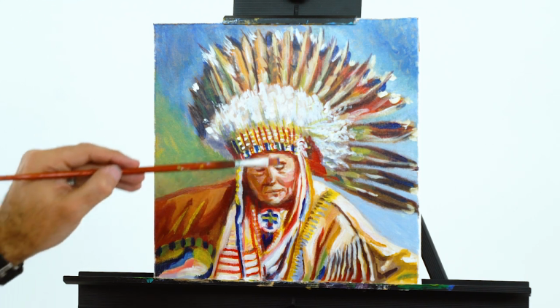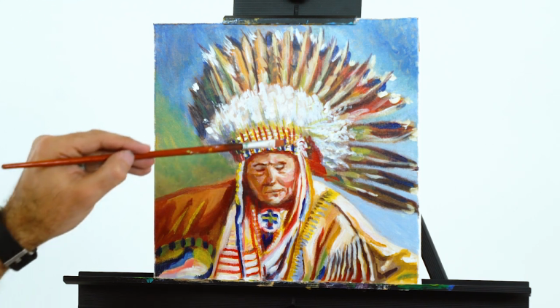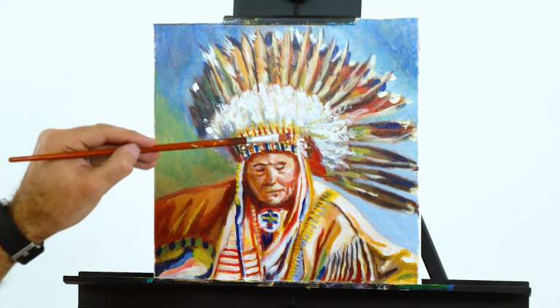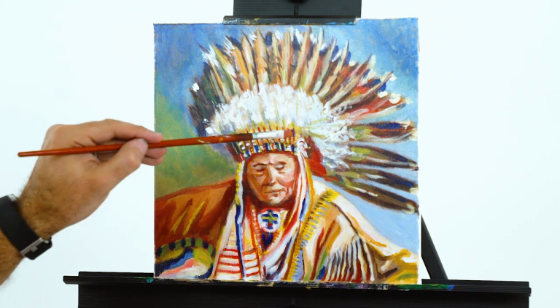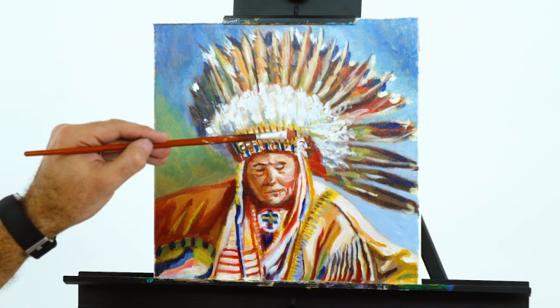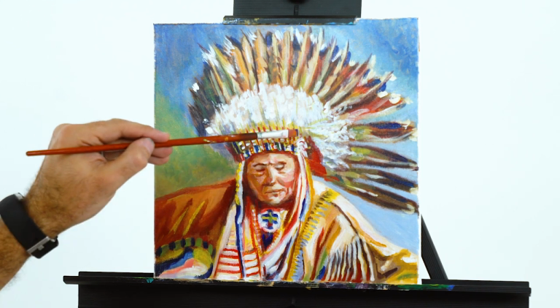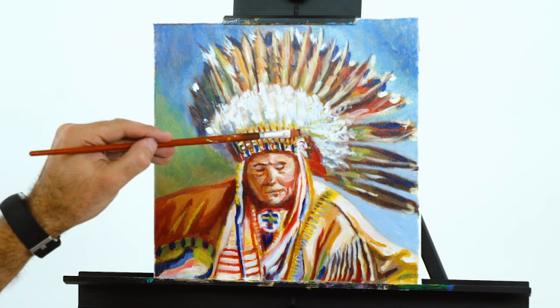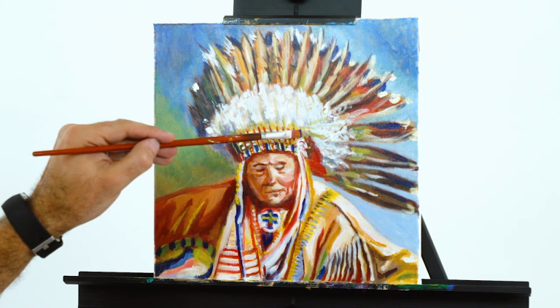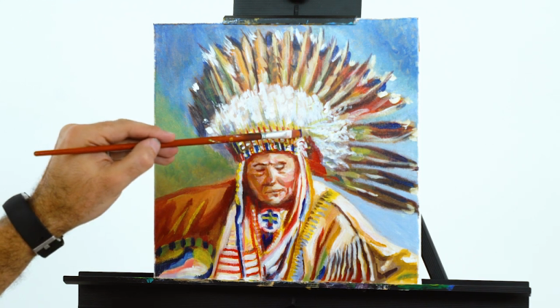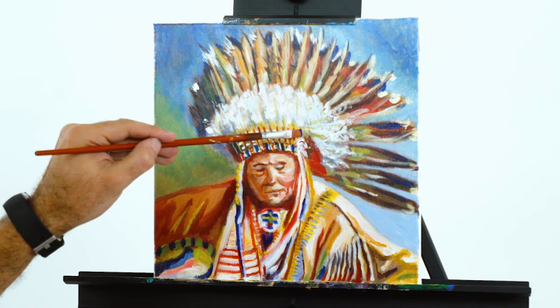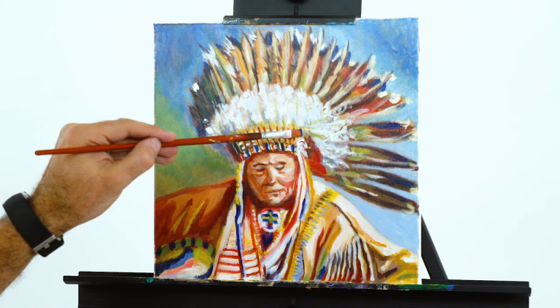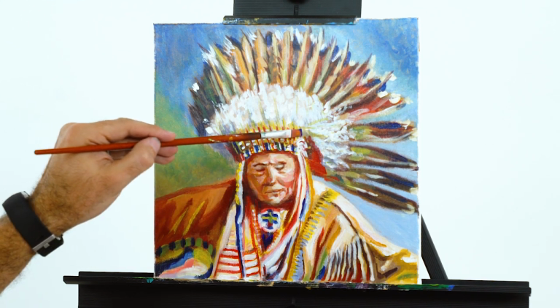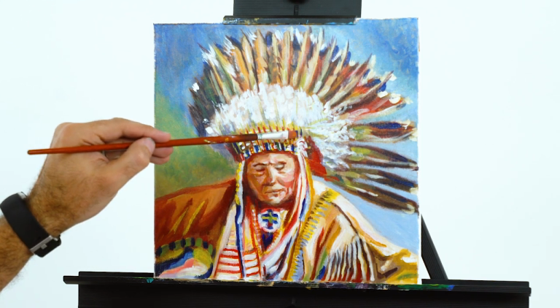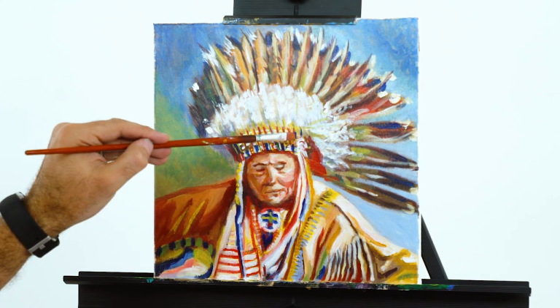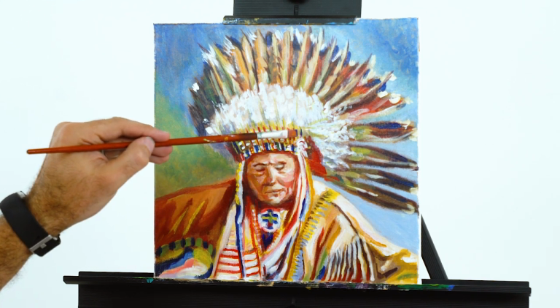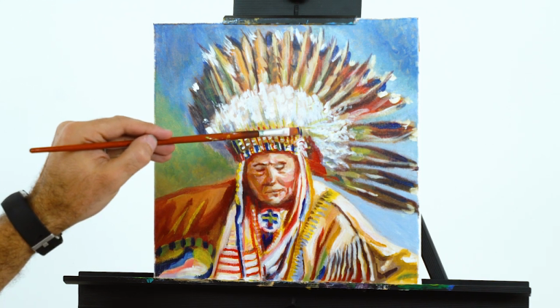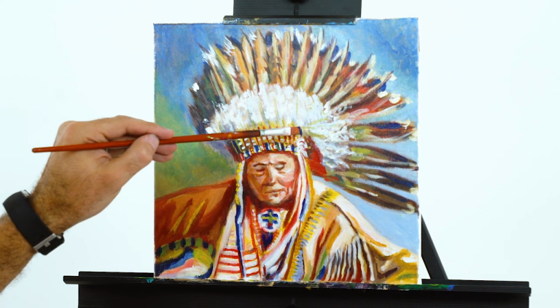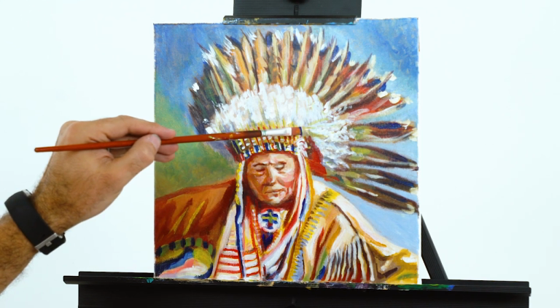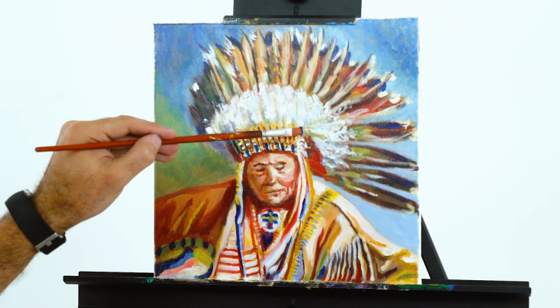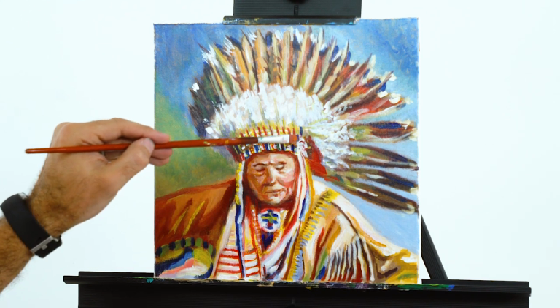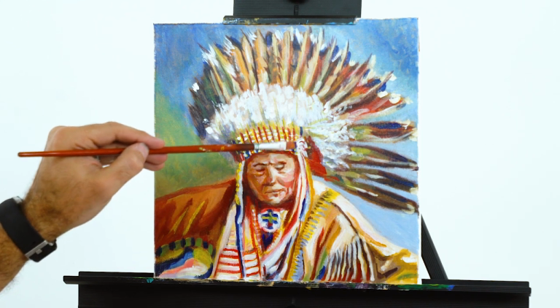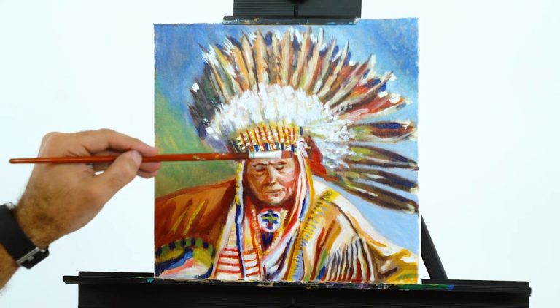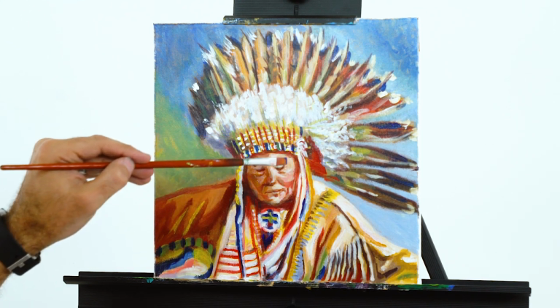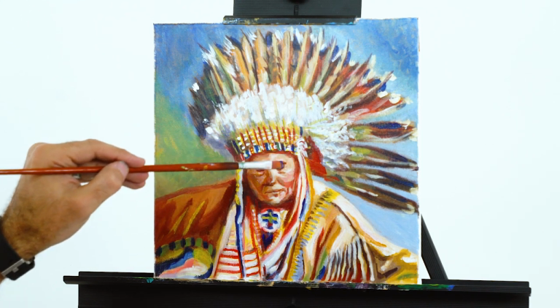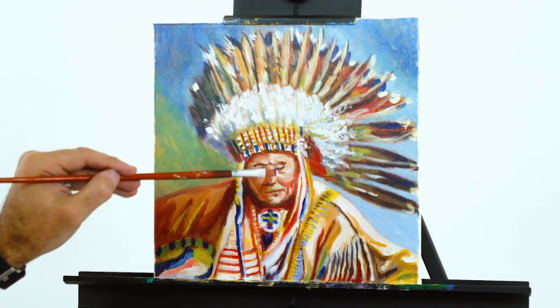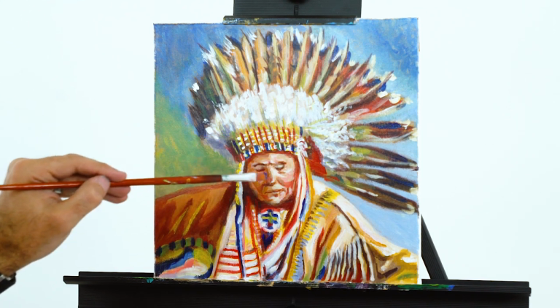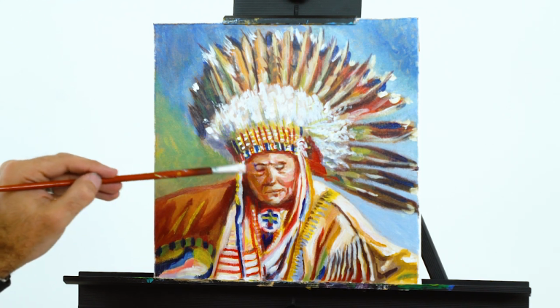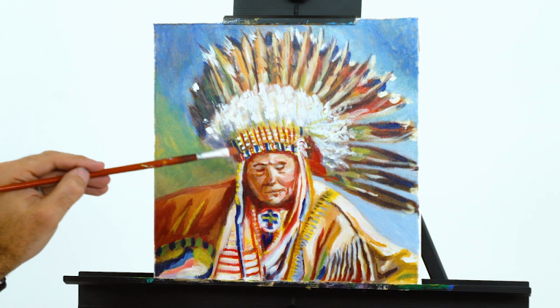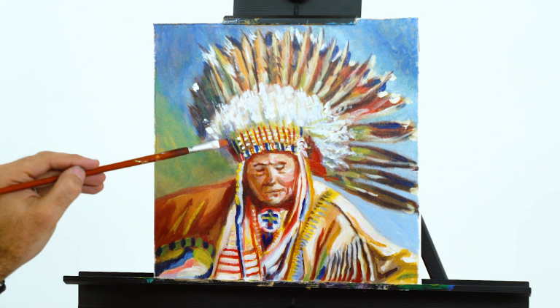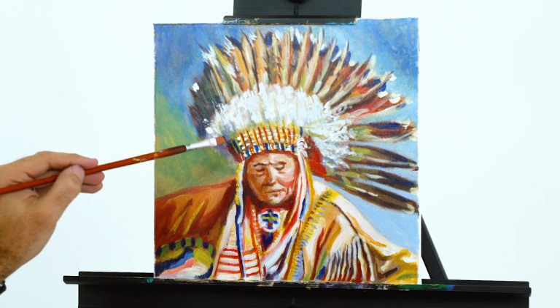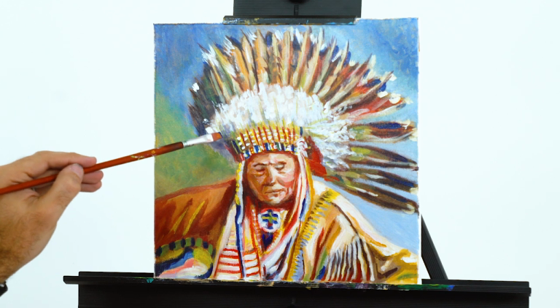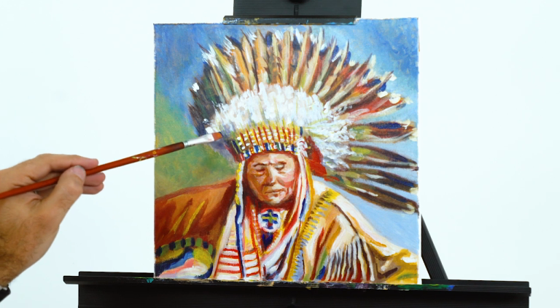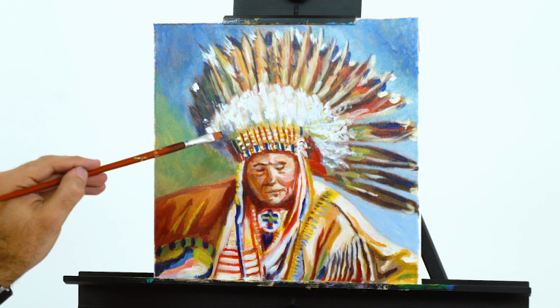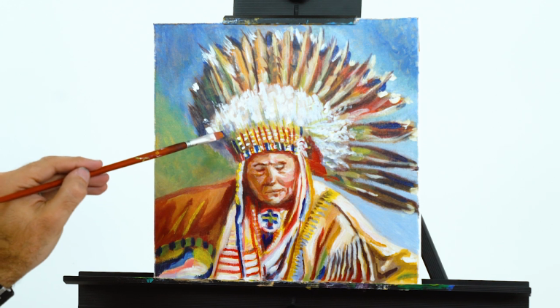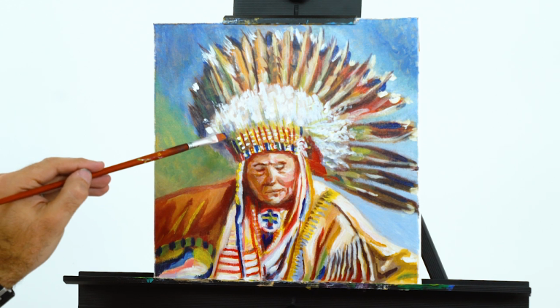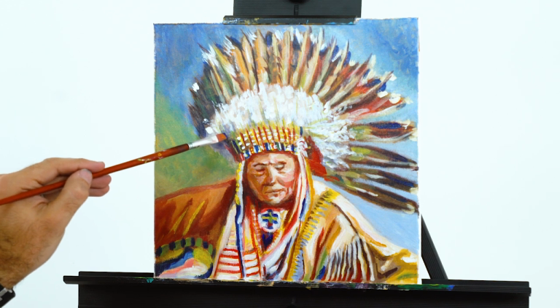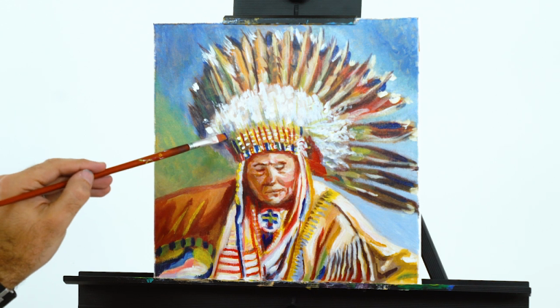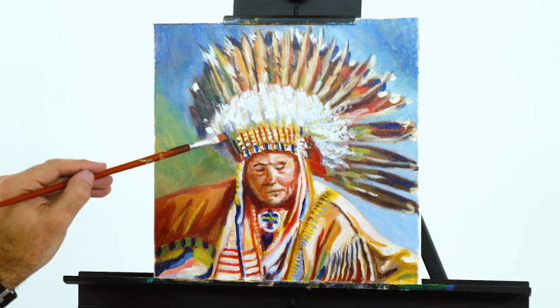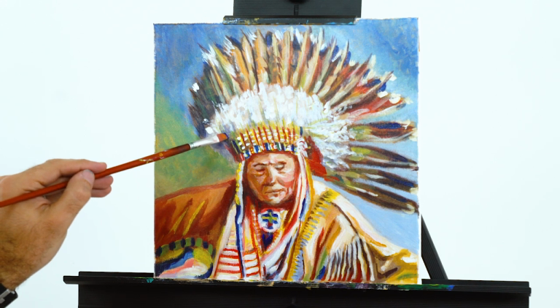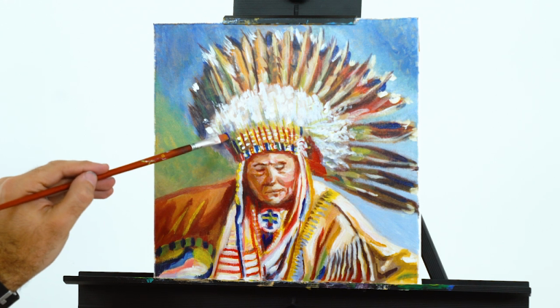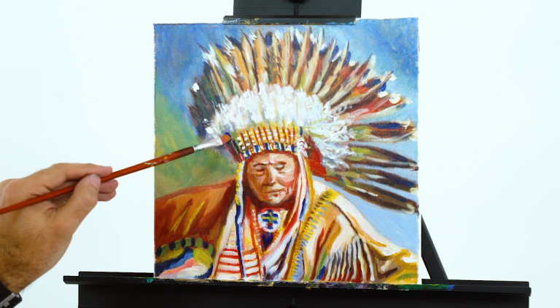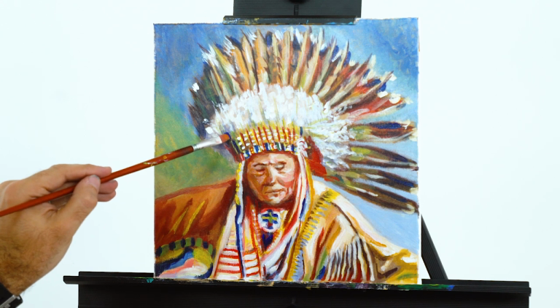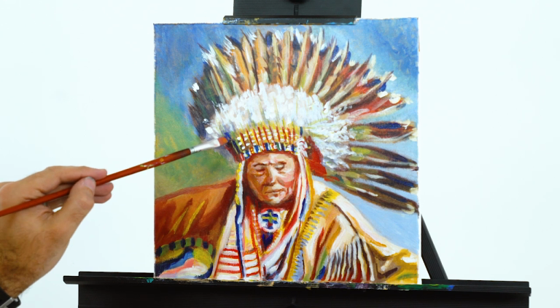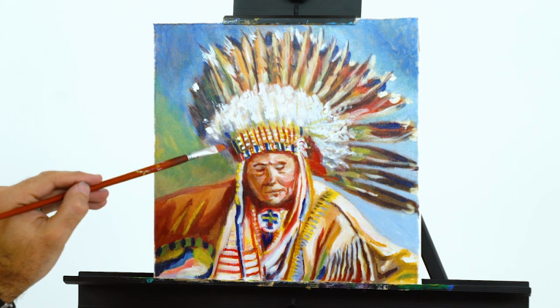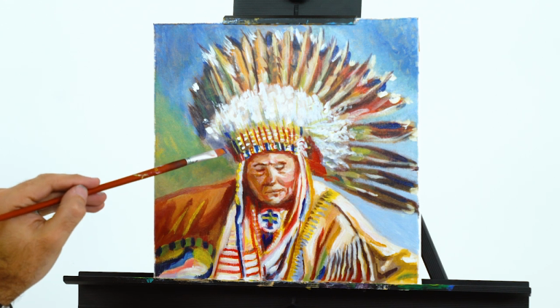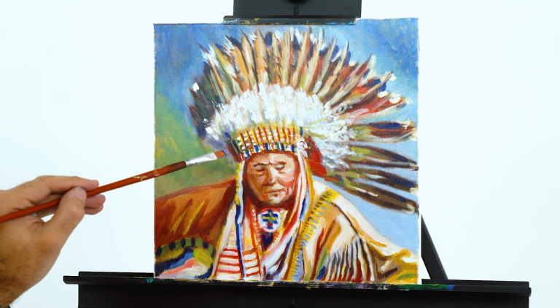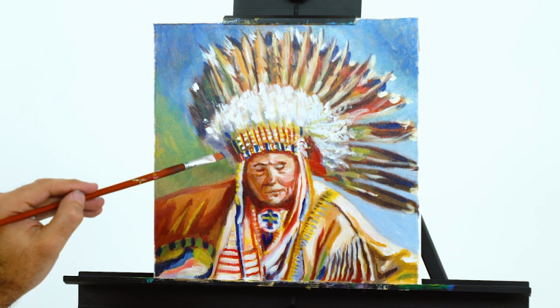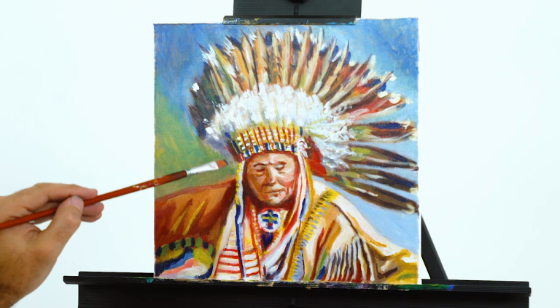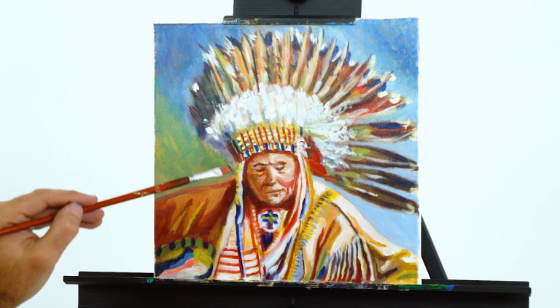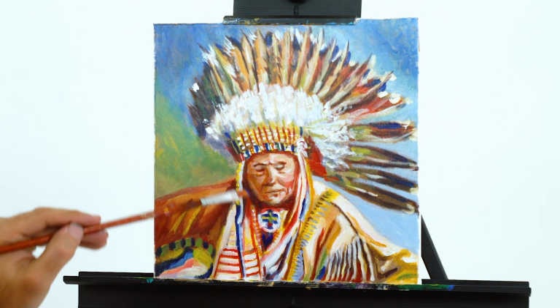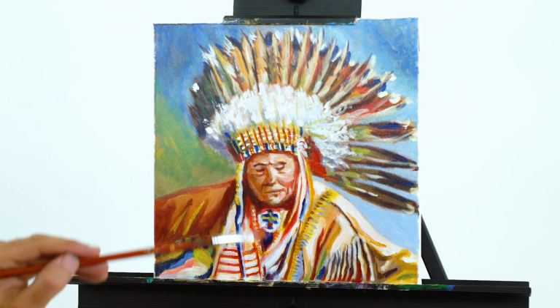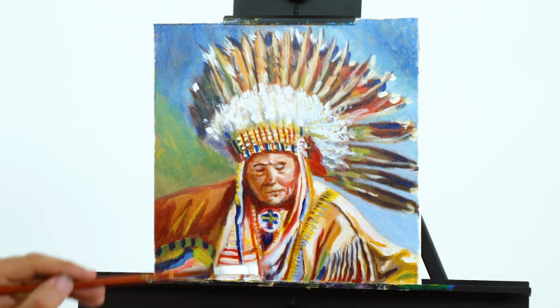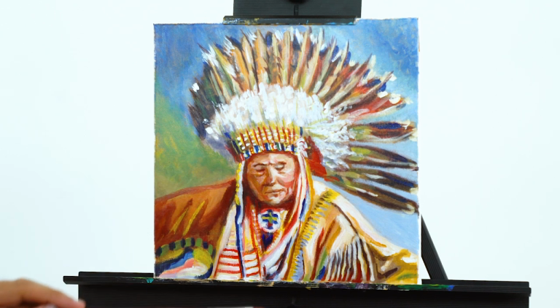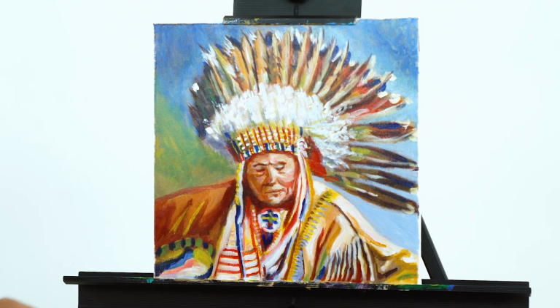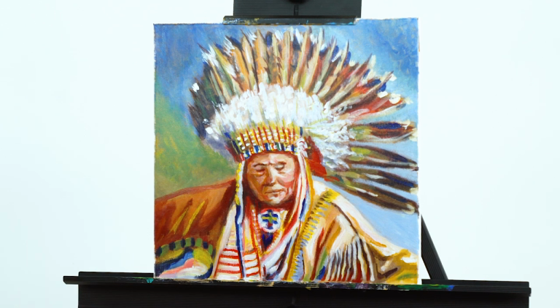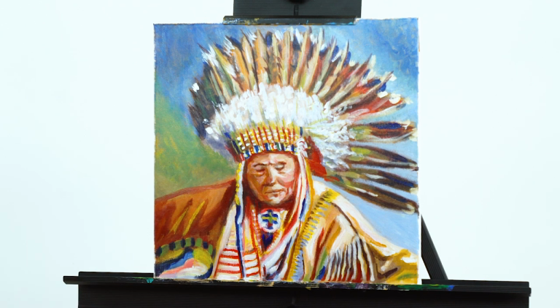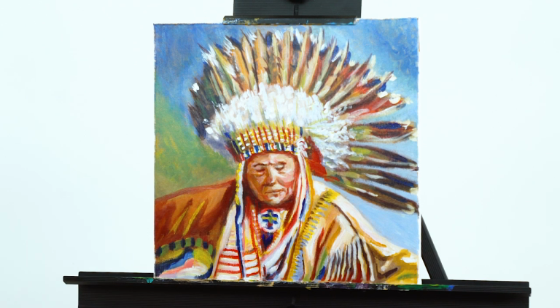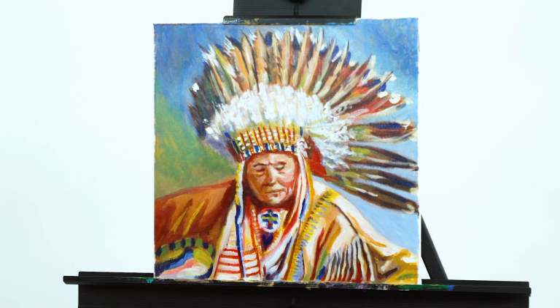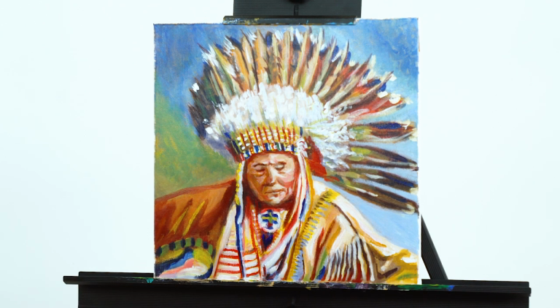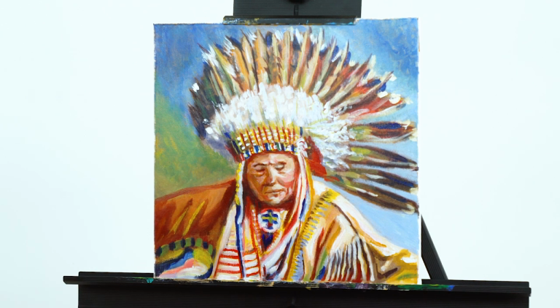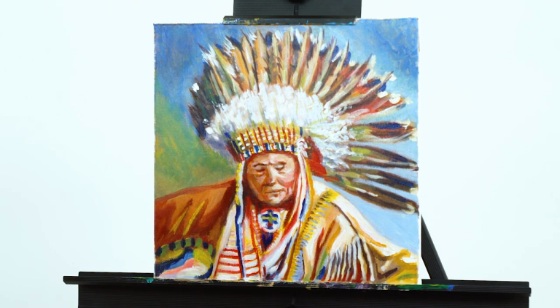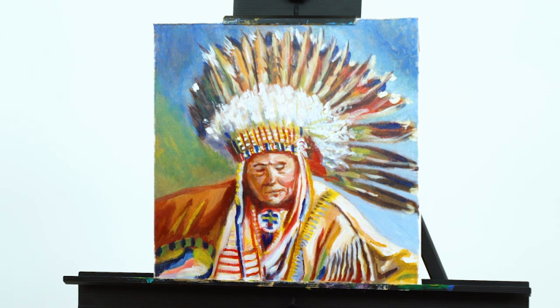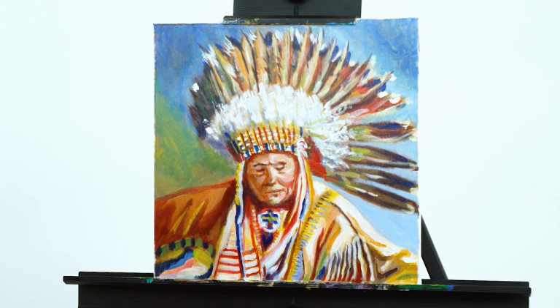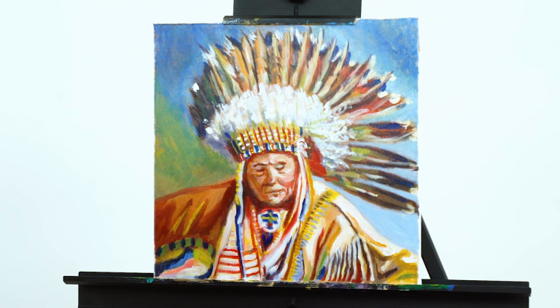It's also great for art classes. Click Add to Cart now and start creating today.